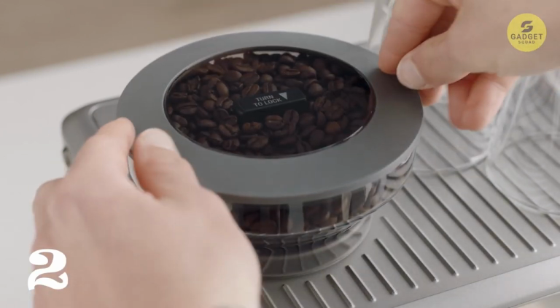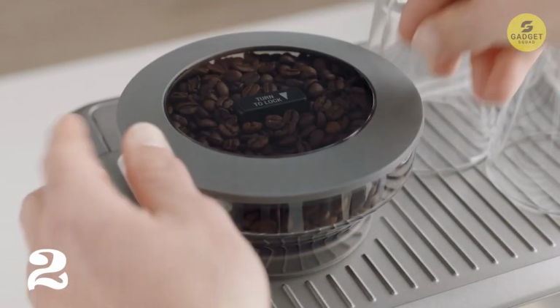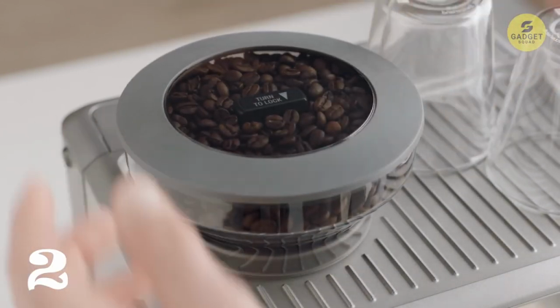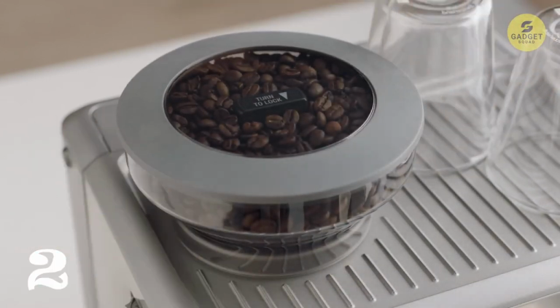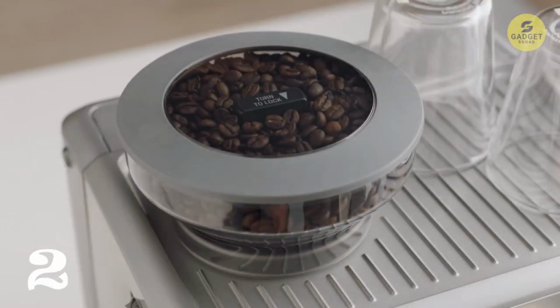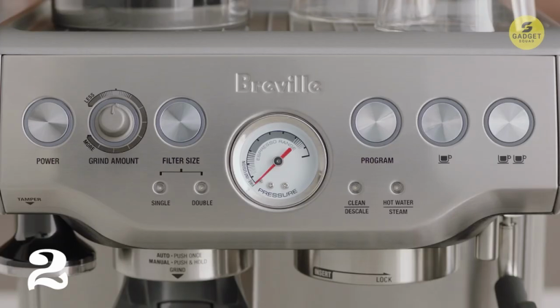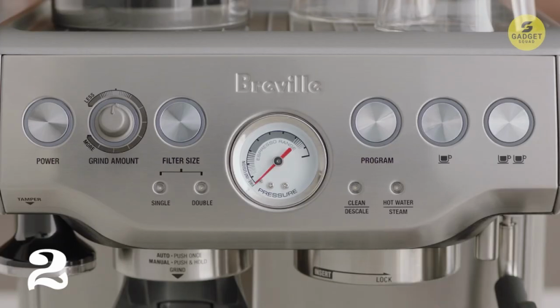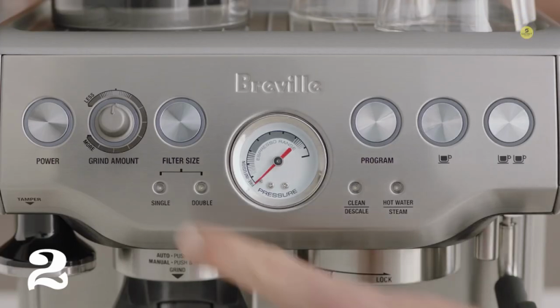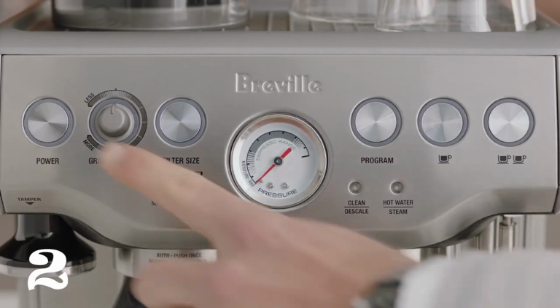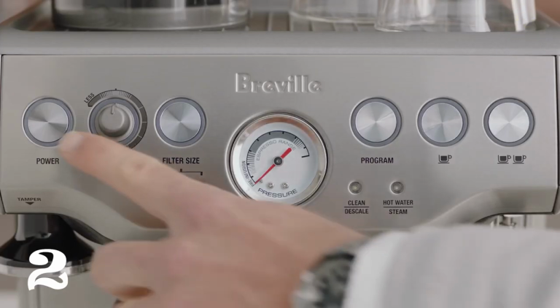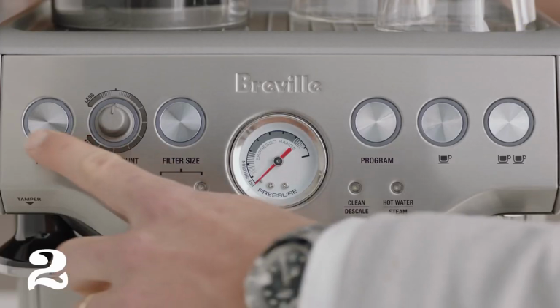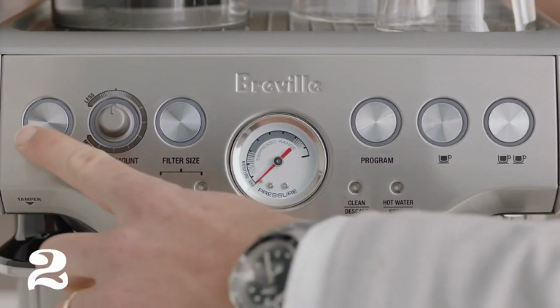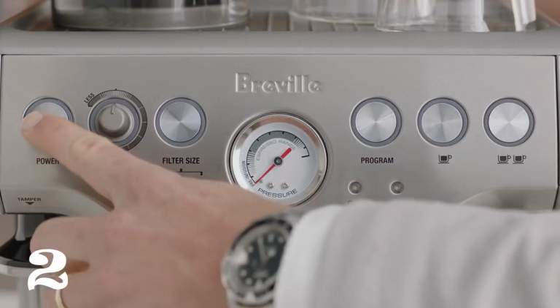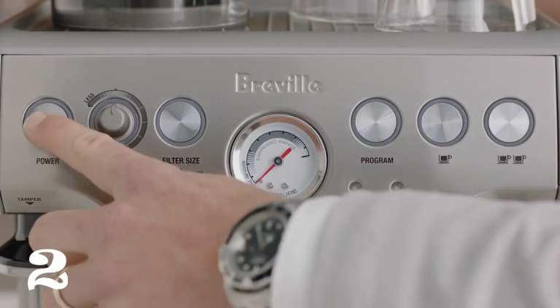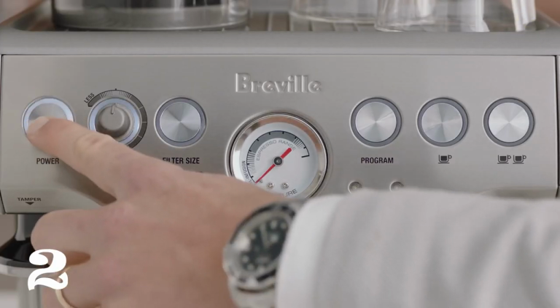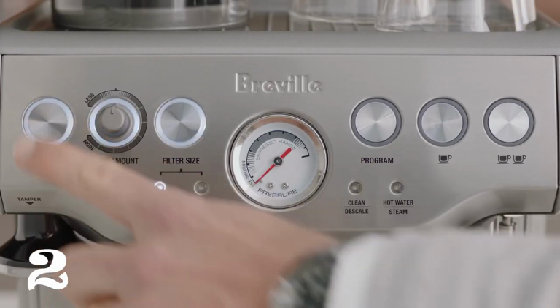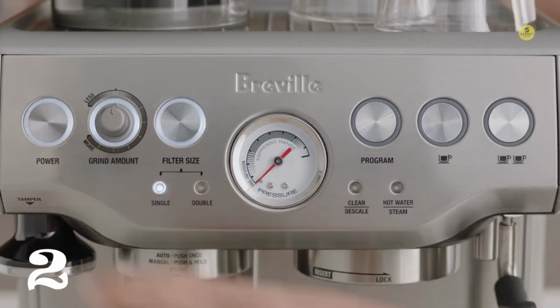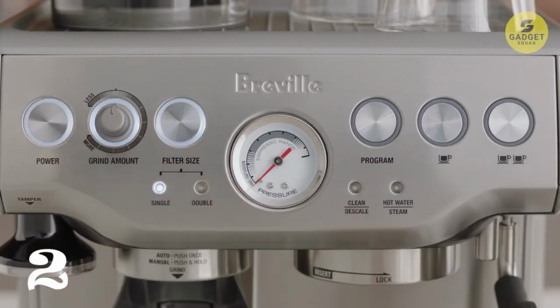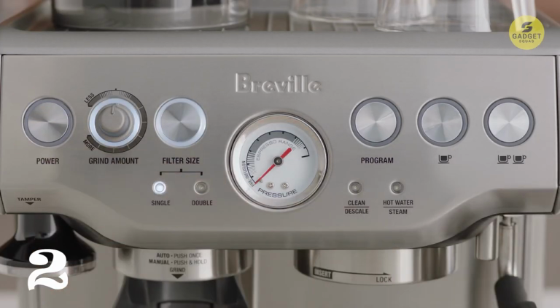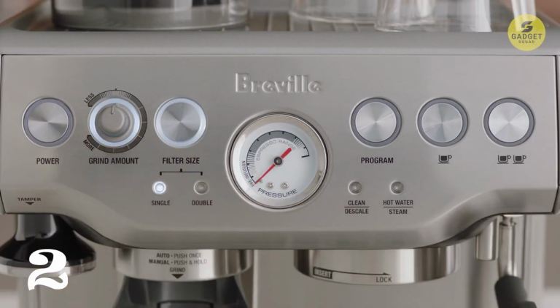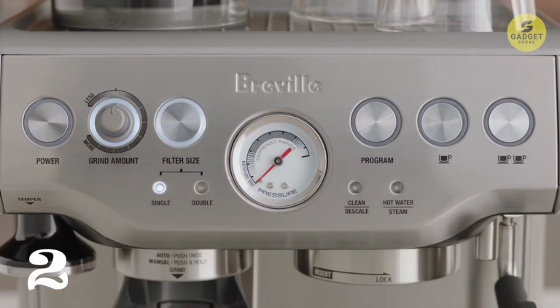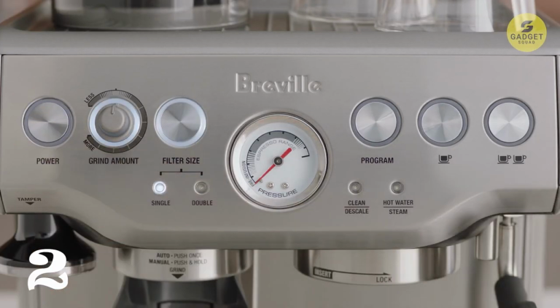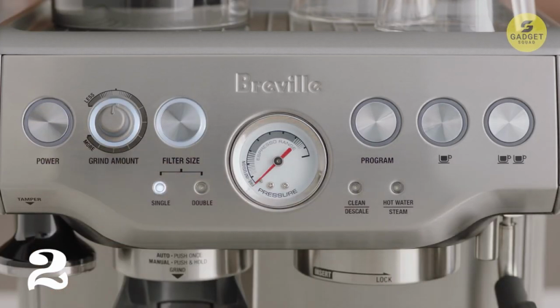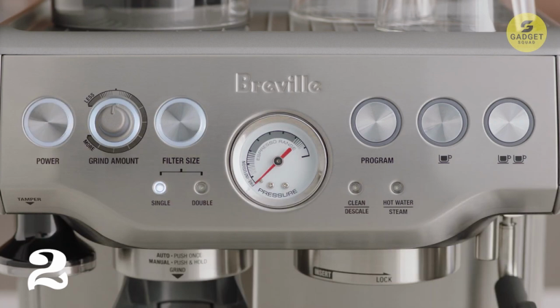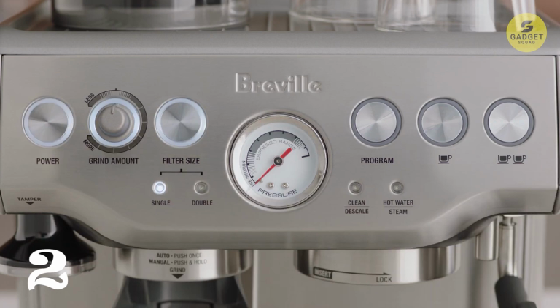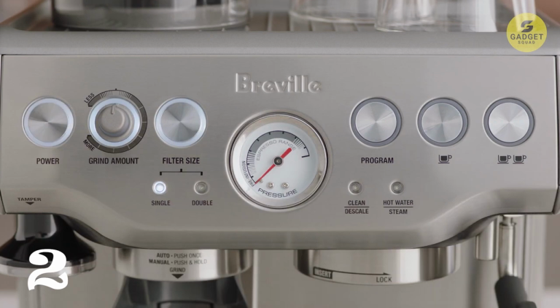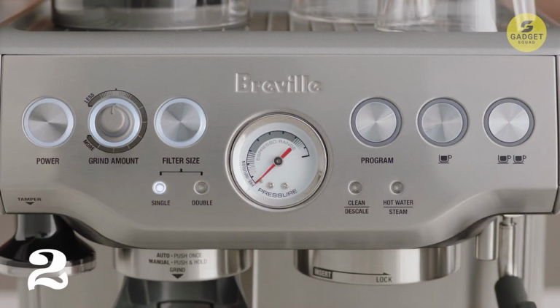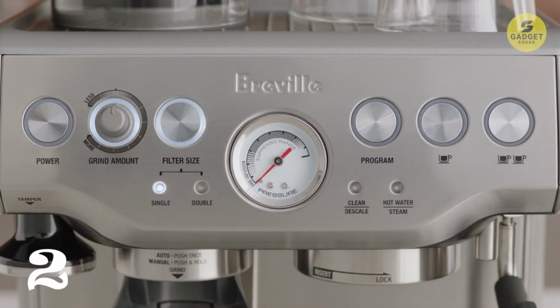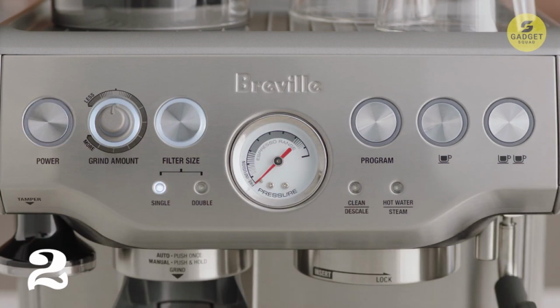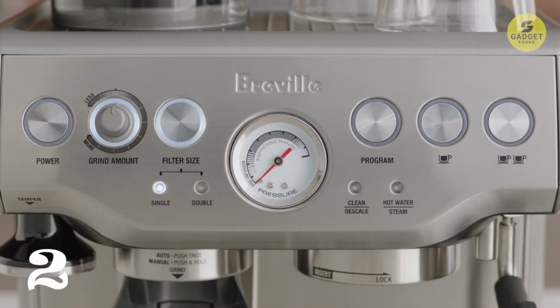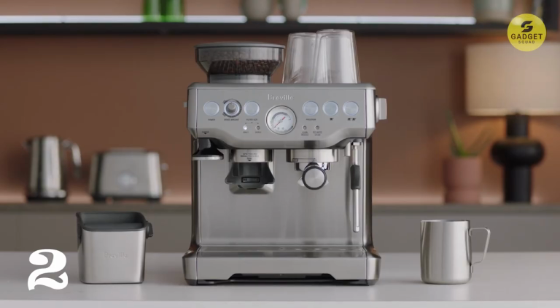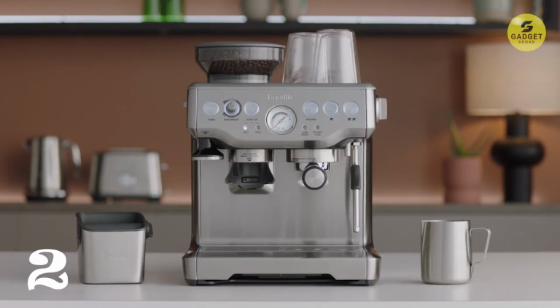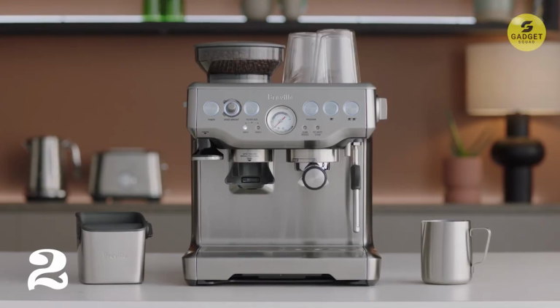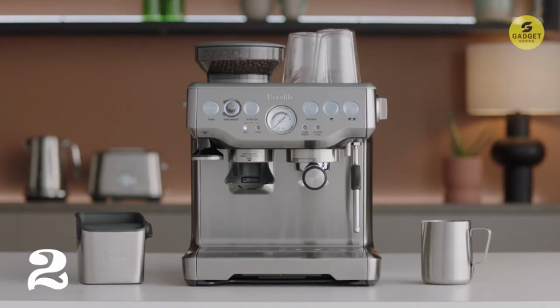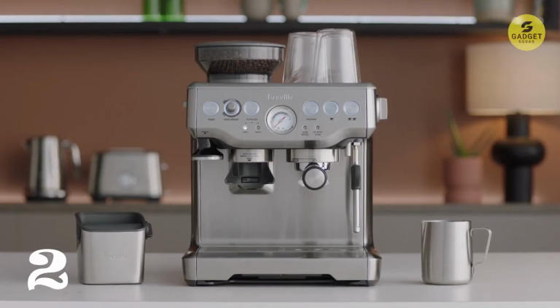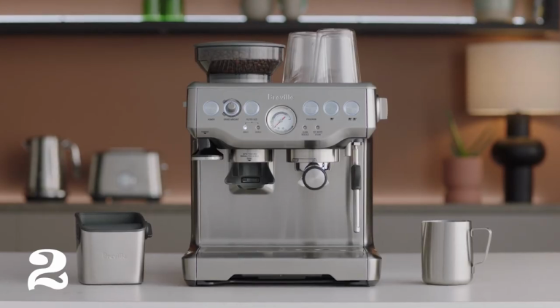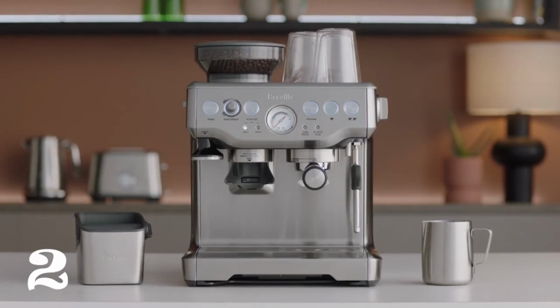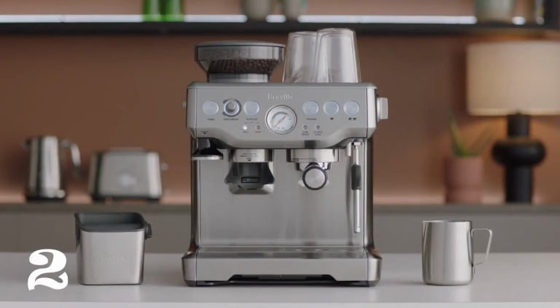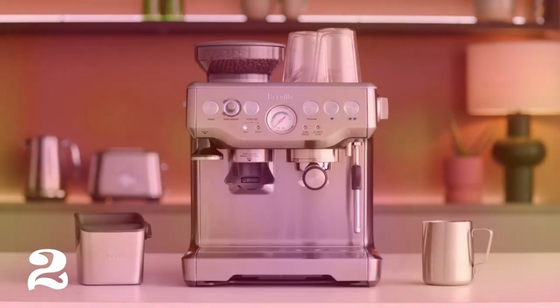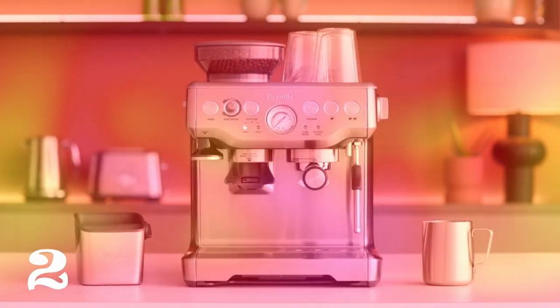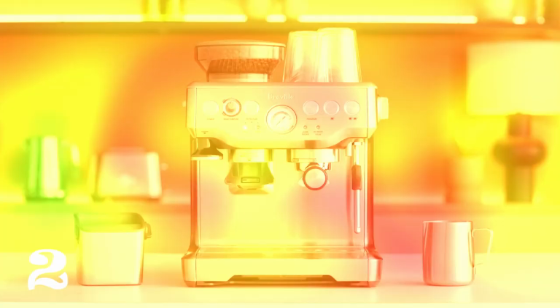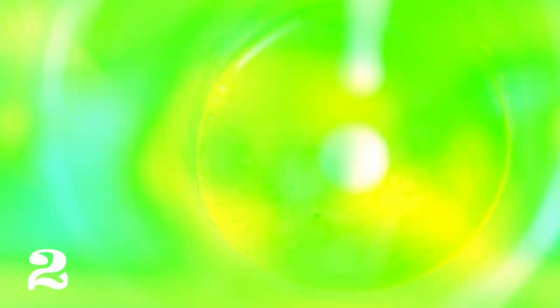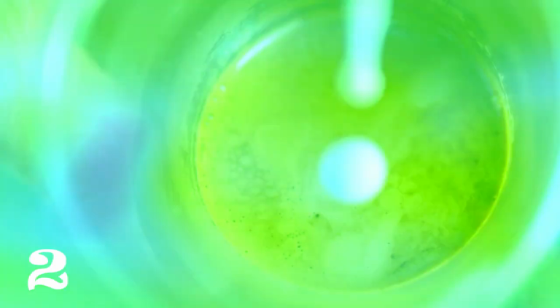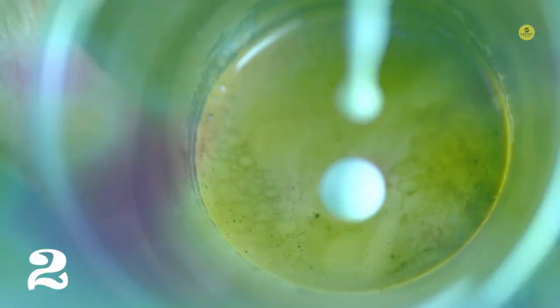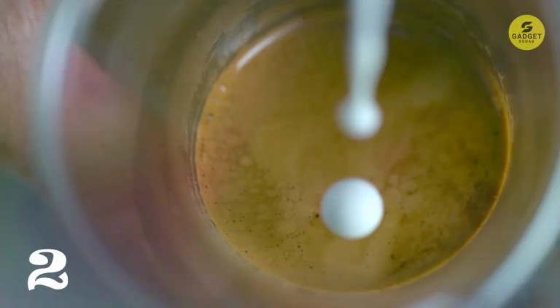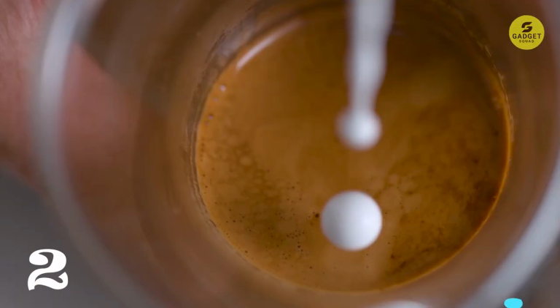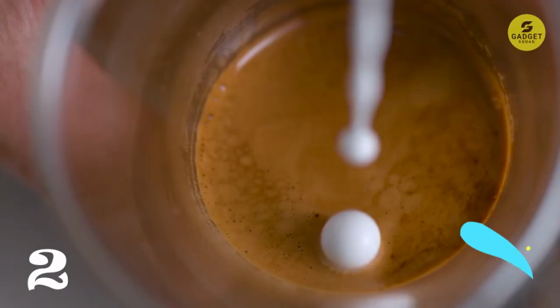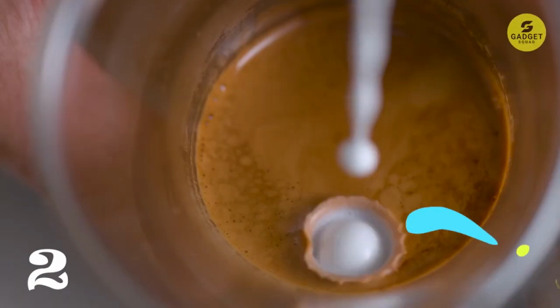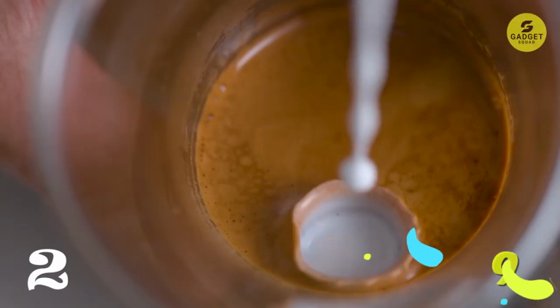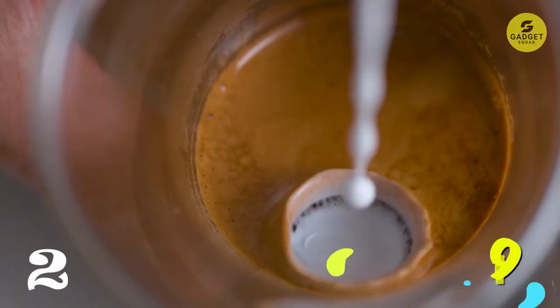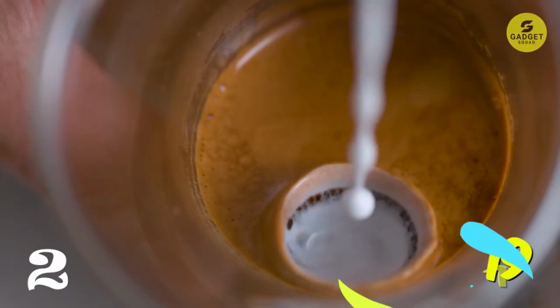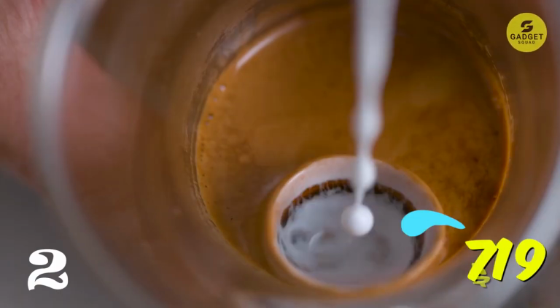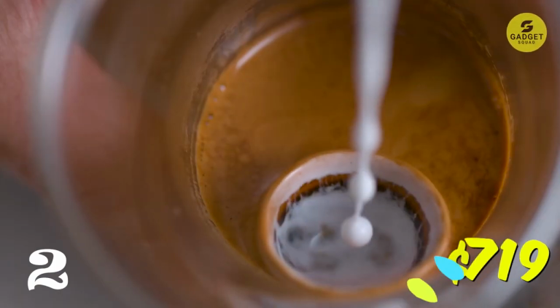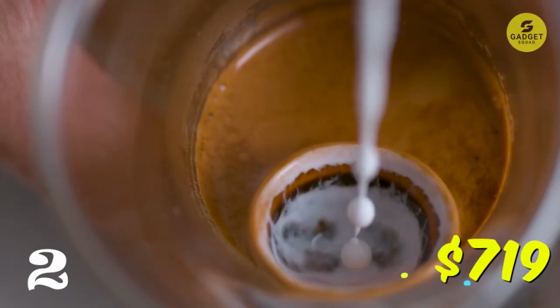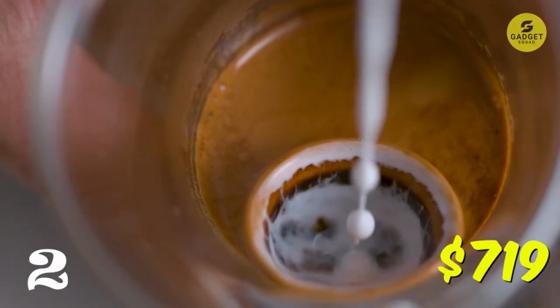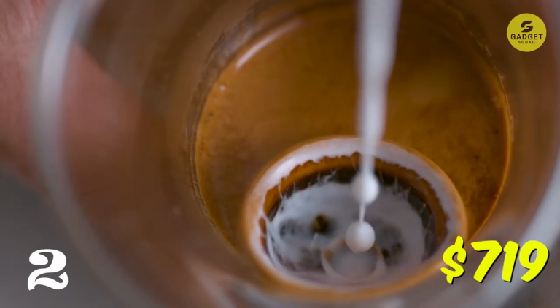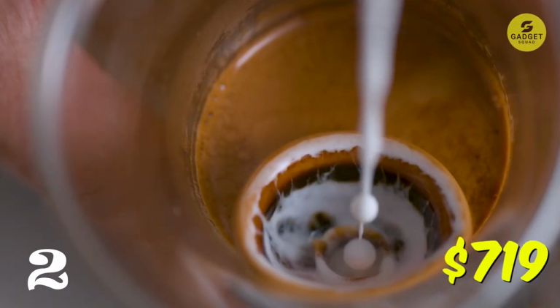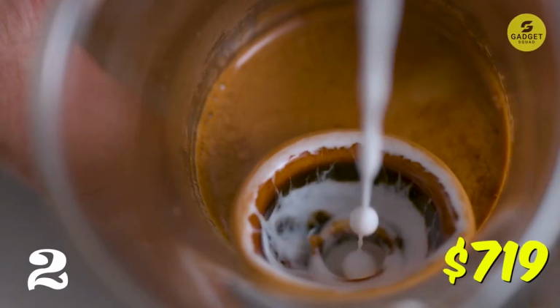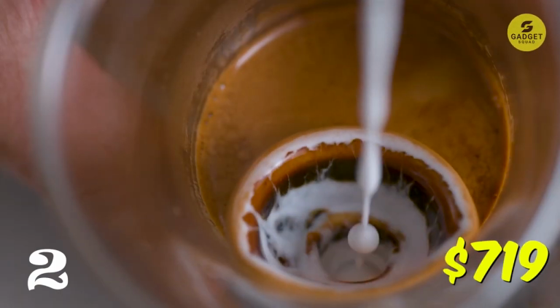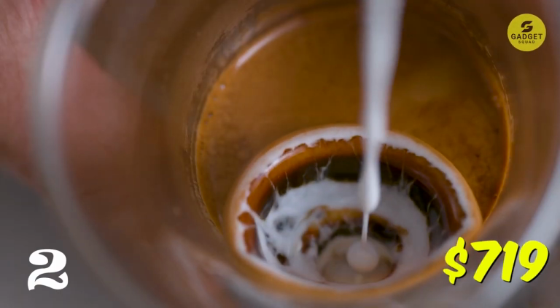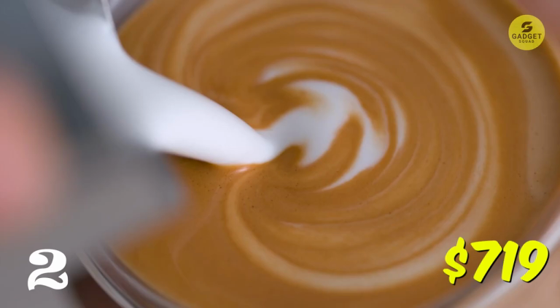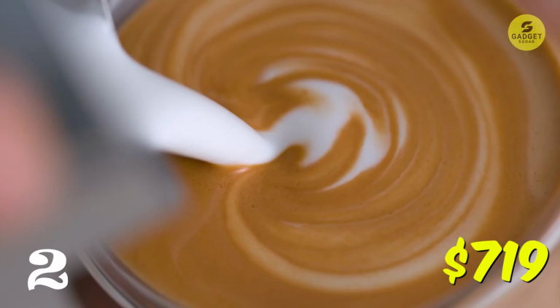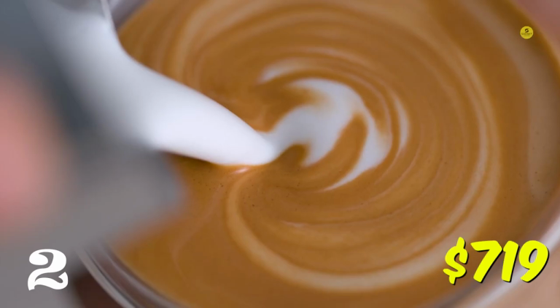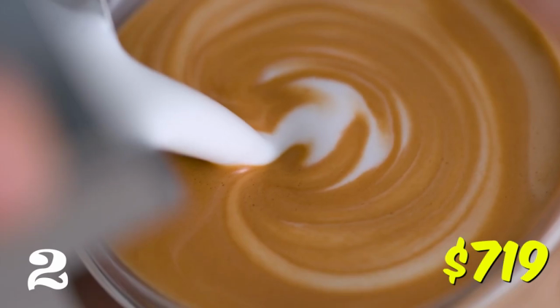Plus it has a powerful steam wand for that velvety microfoam, ideal for latte art. This costs you $719.